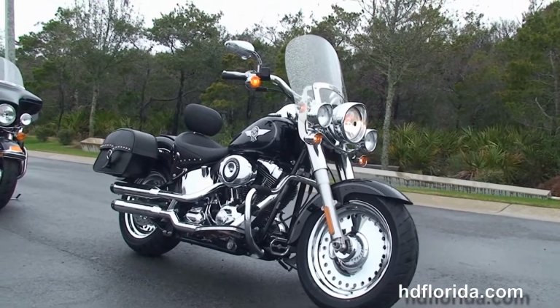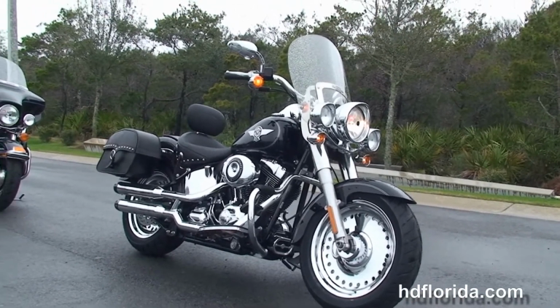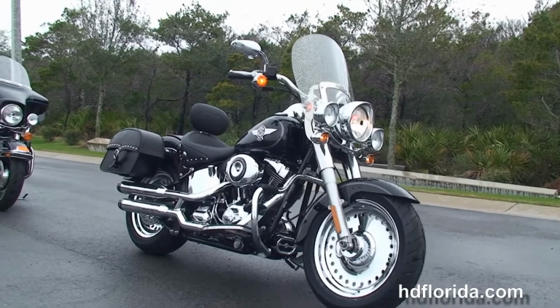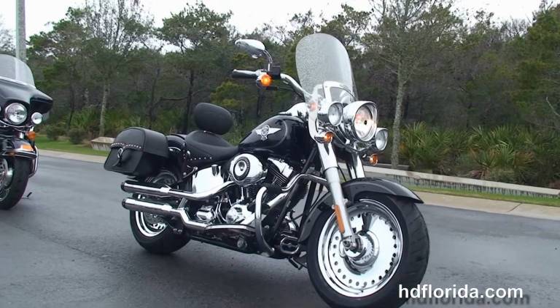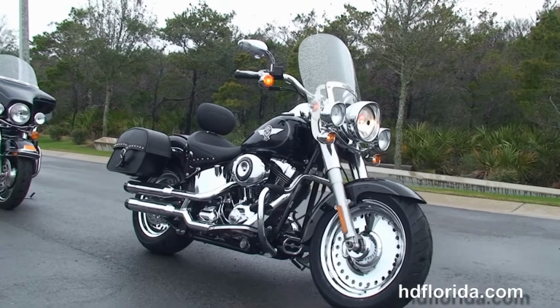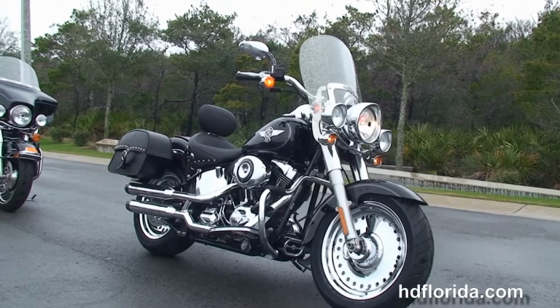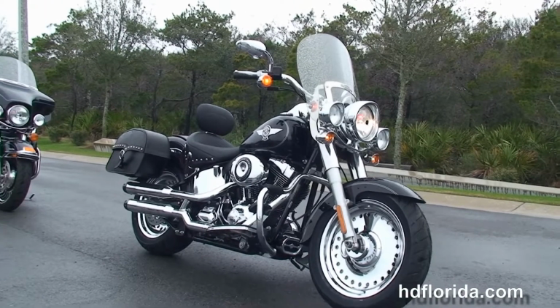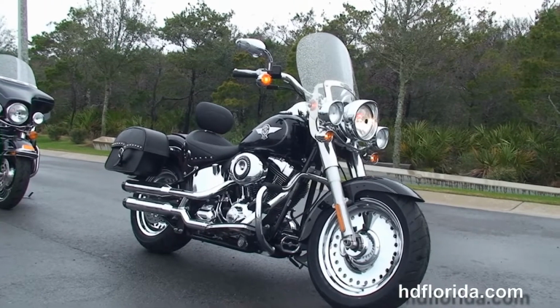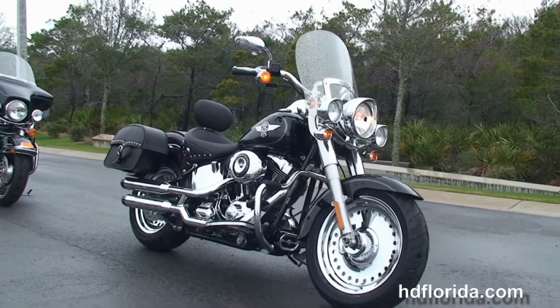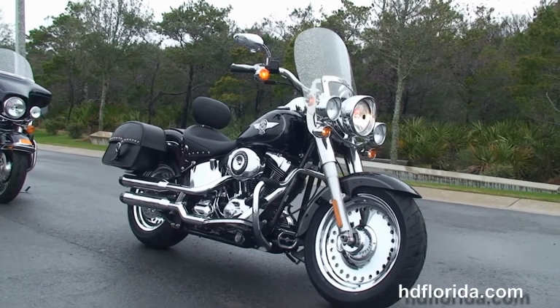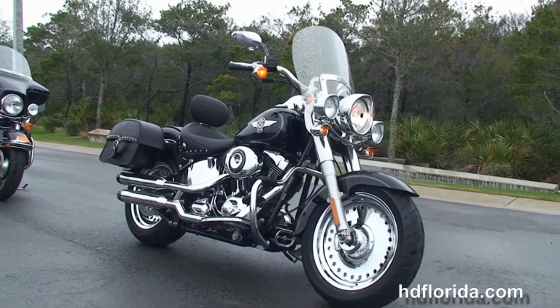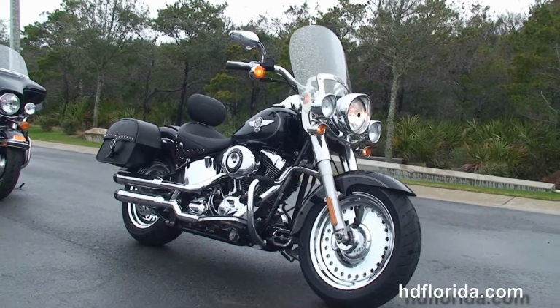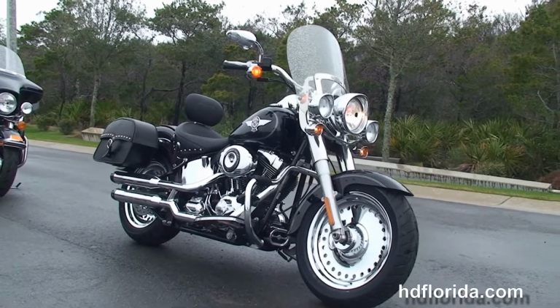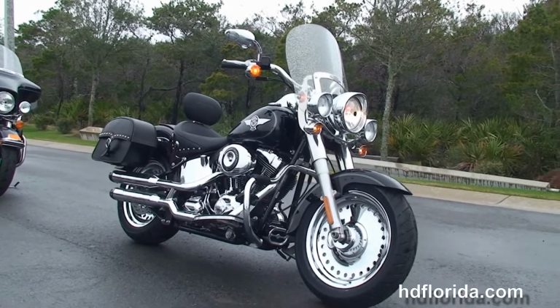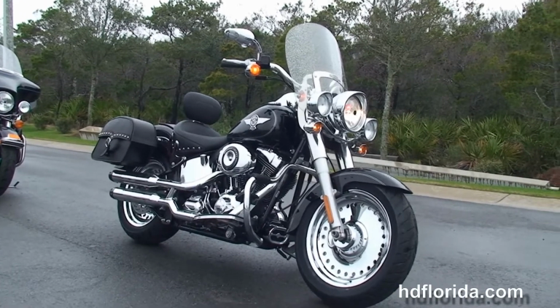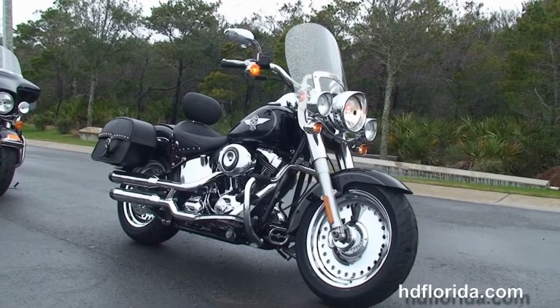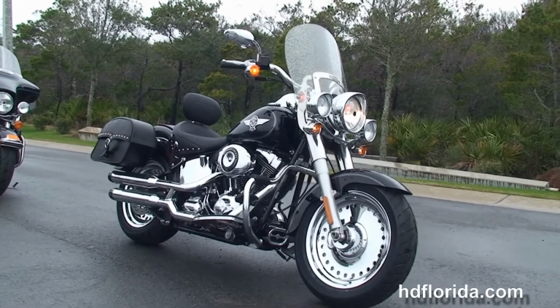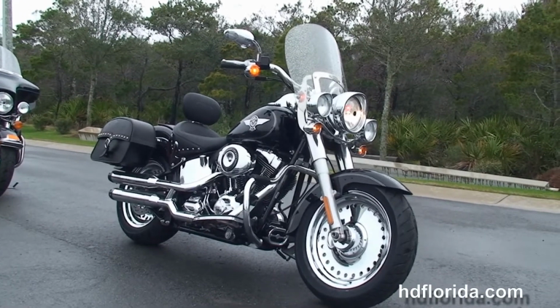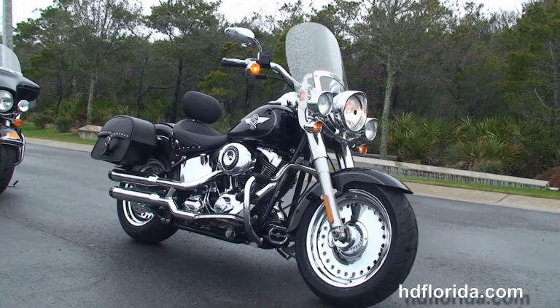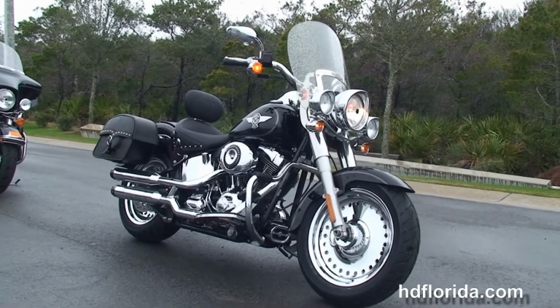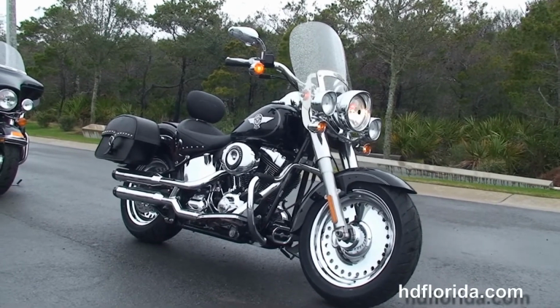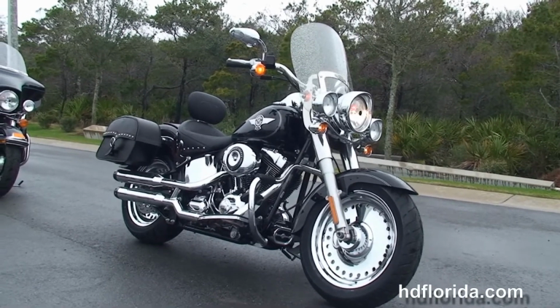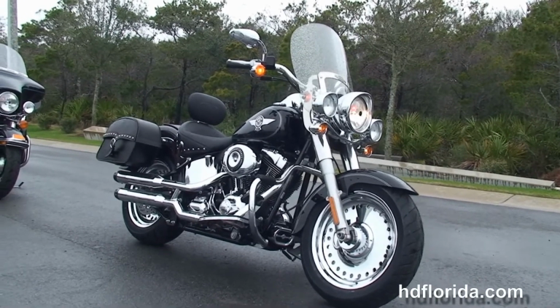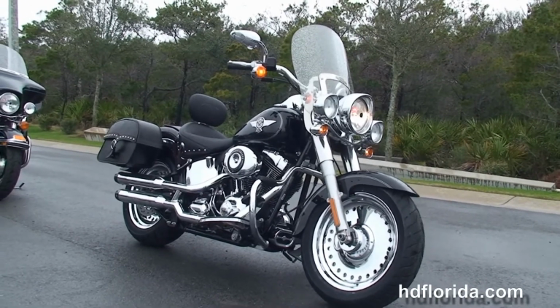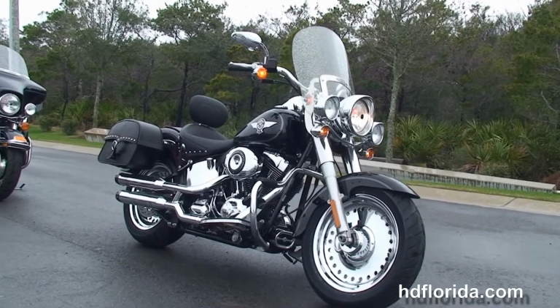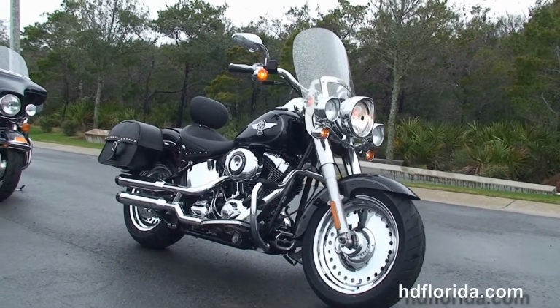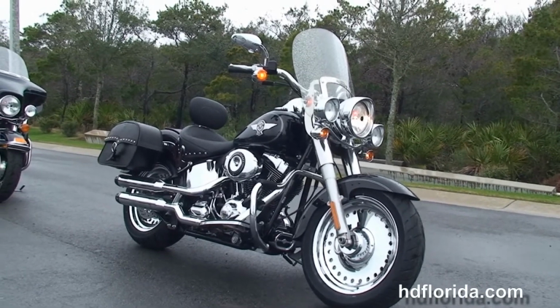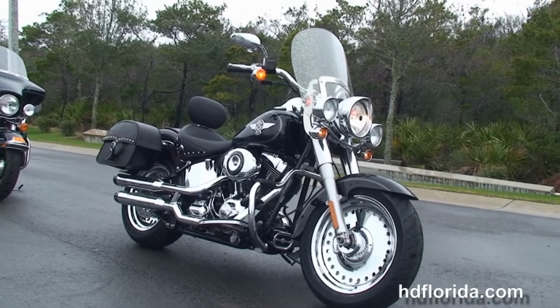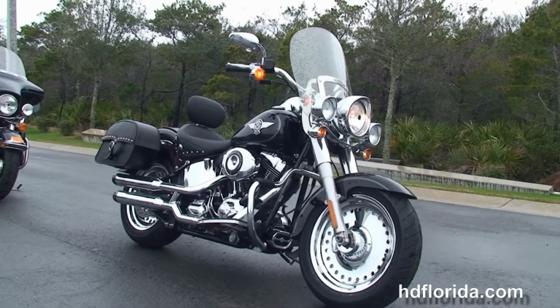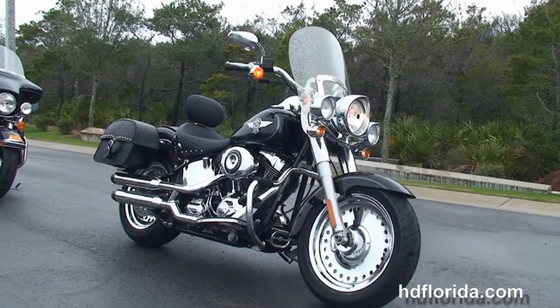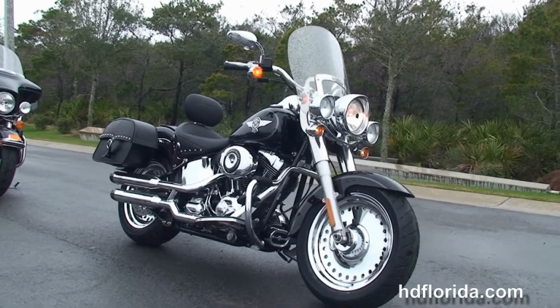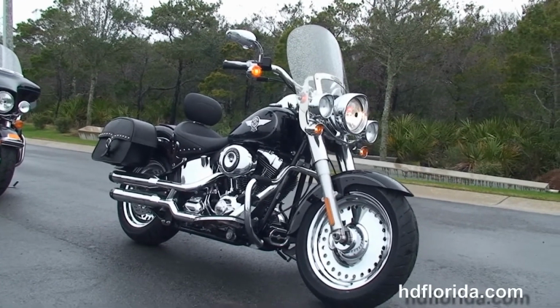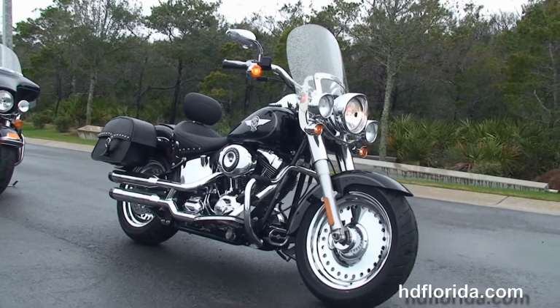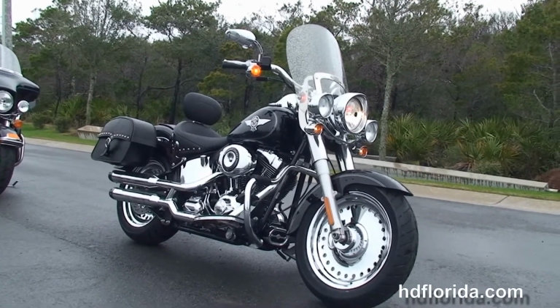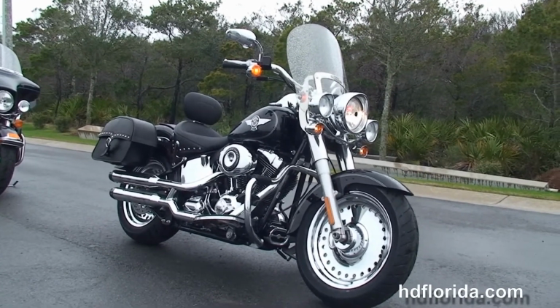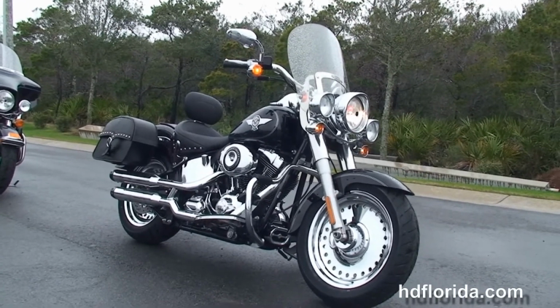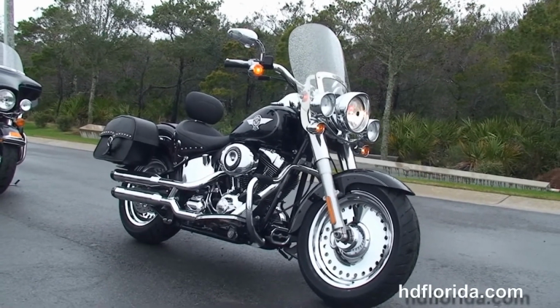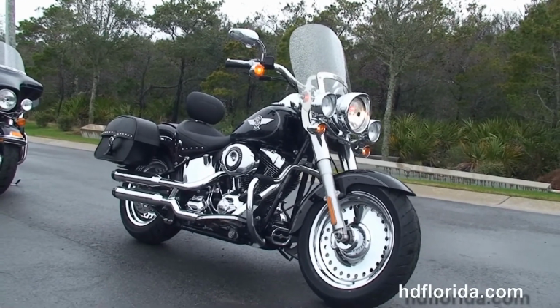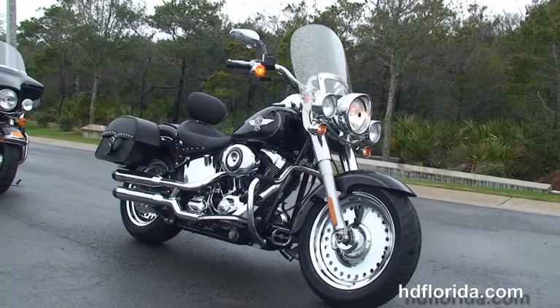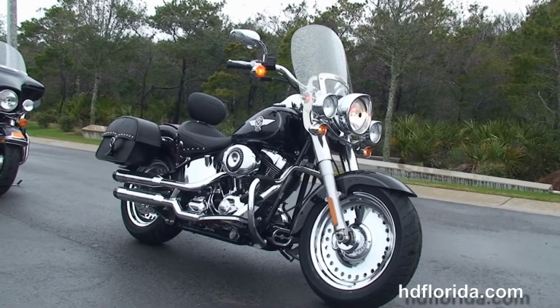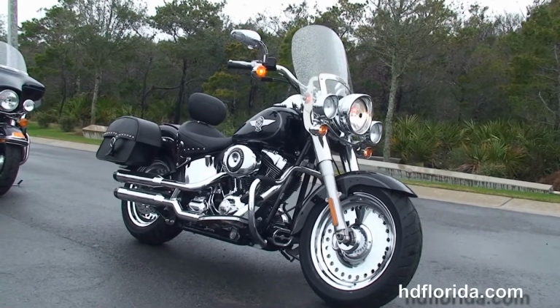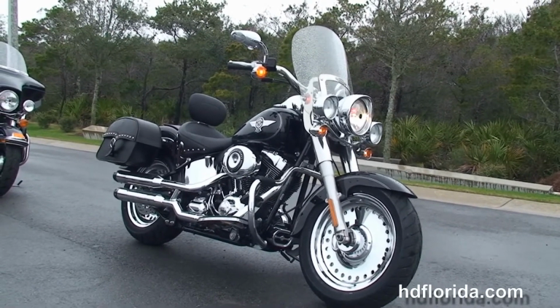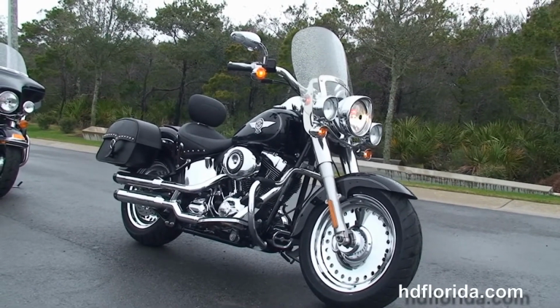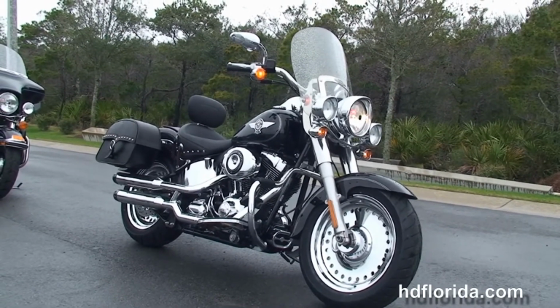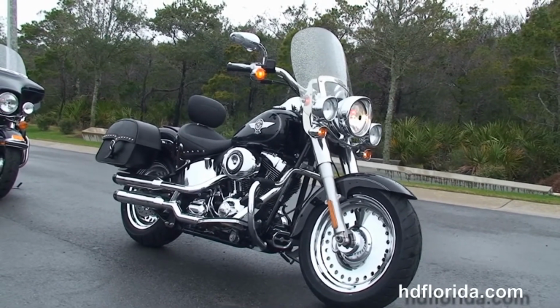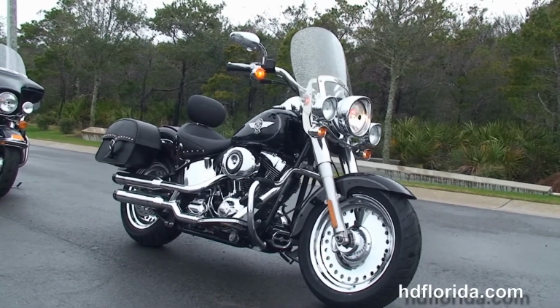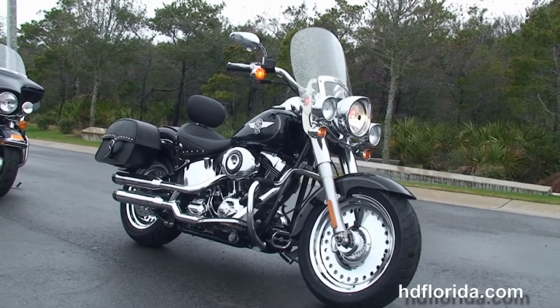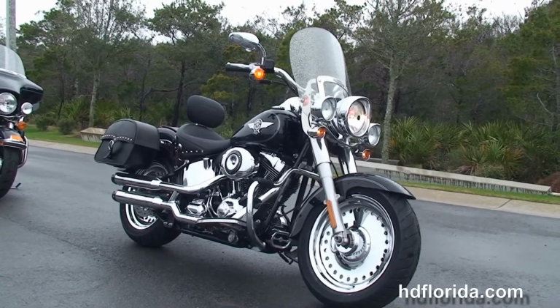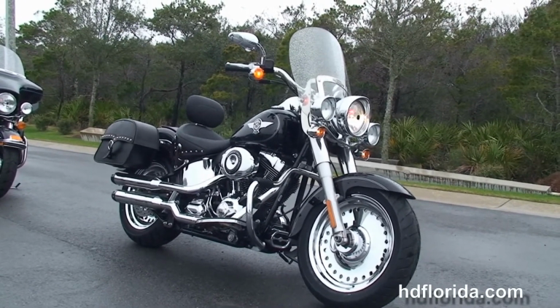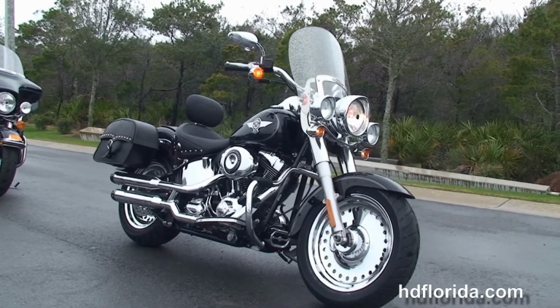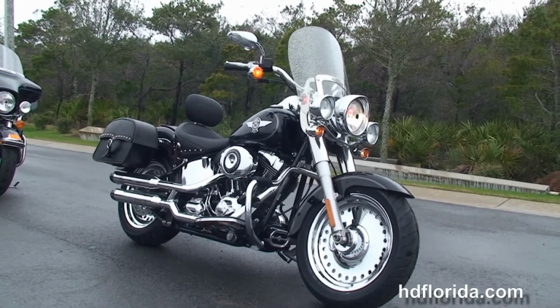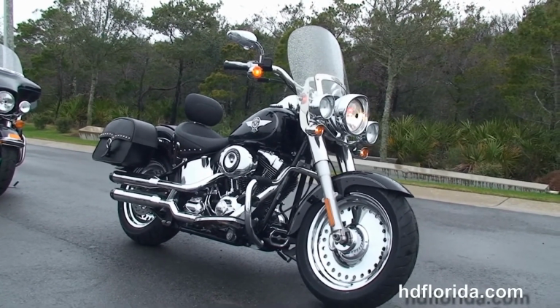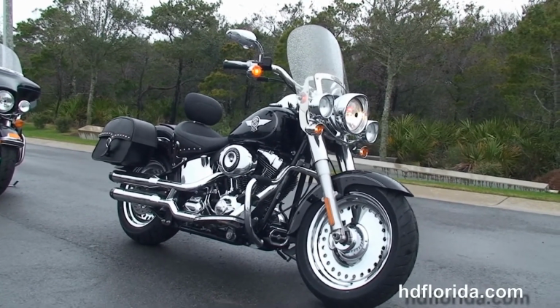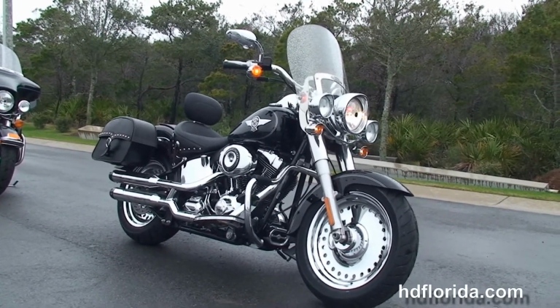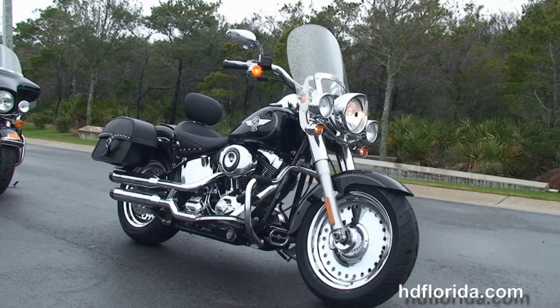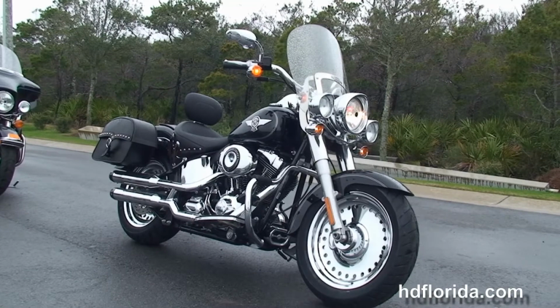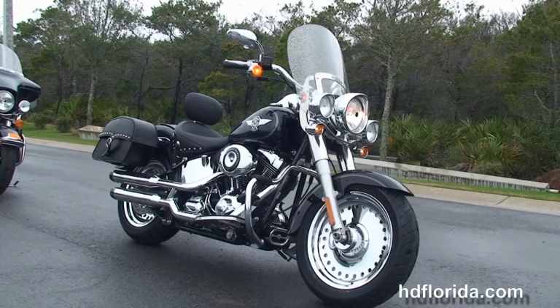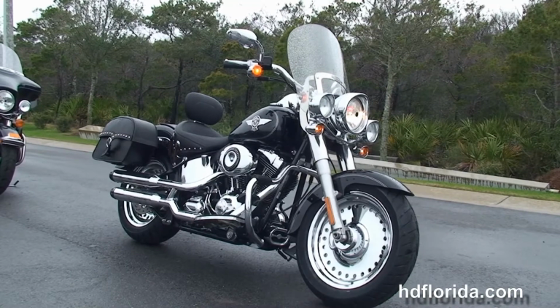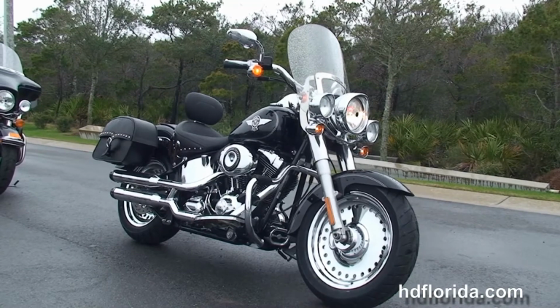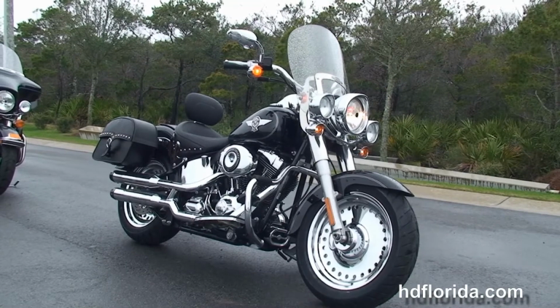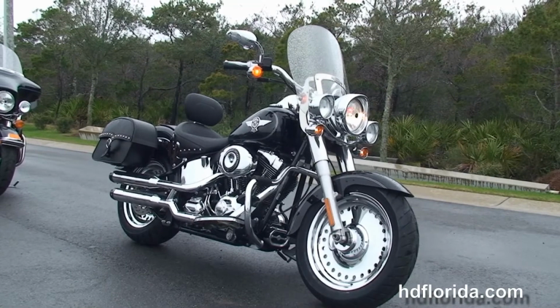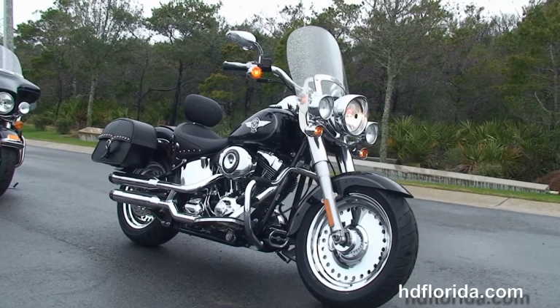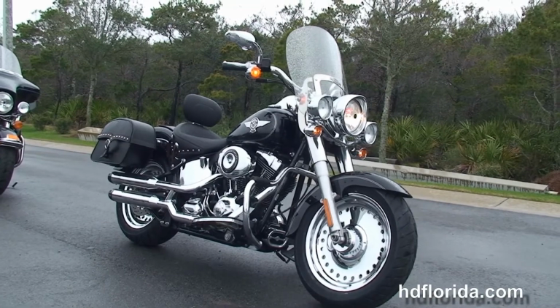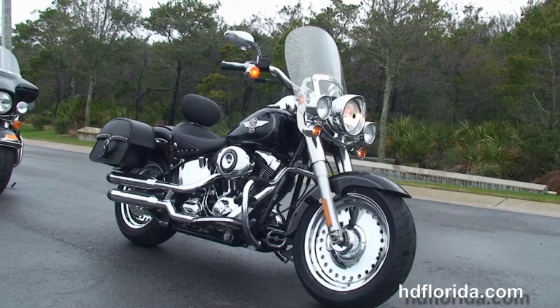We take anything on trade — cars, boats, campers, guns, jewelry, artwork — you name it, we take it, as long as we don't have to feed it.